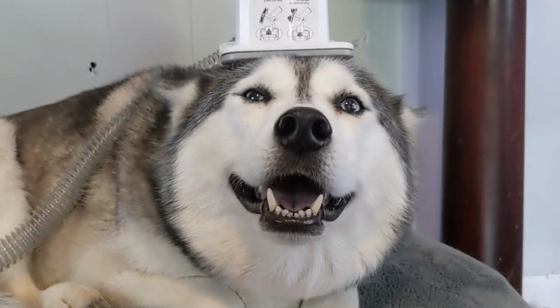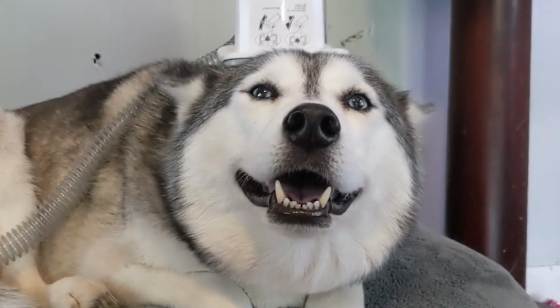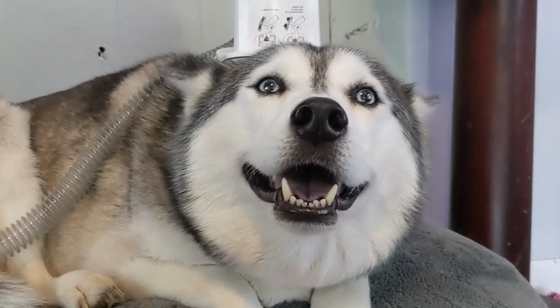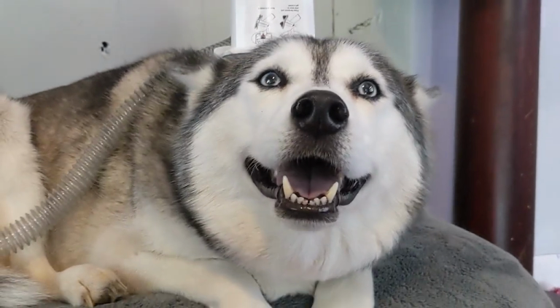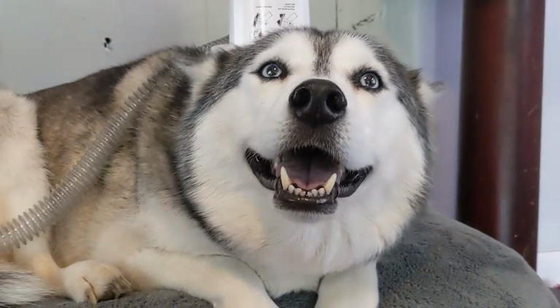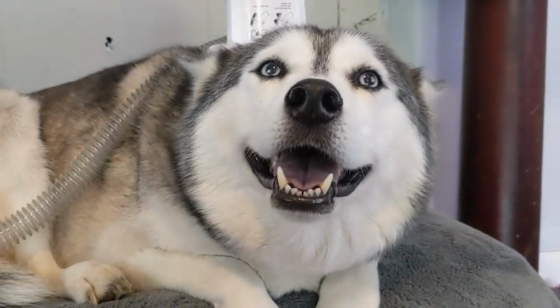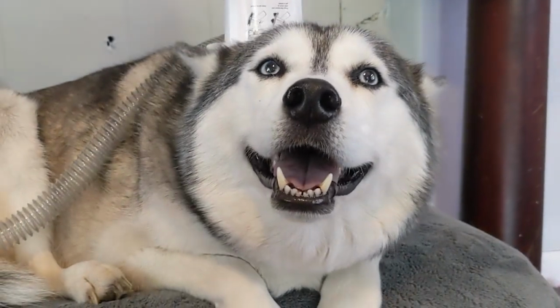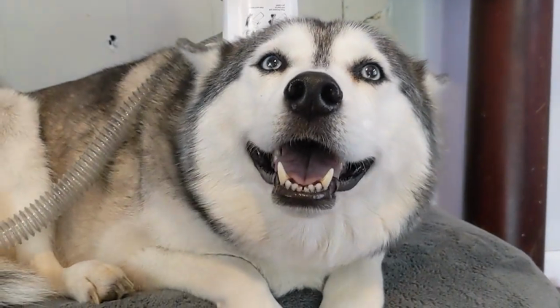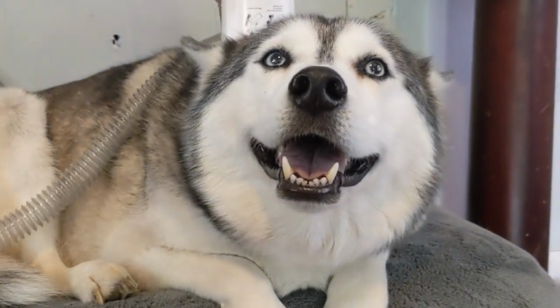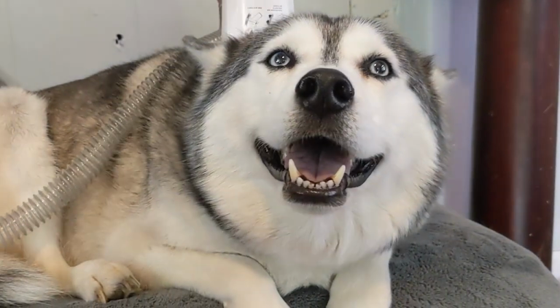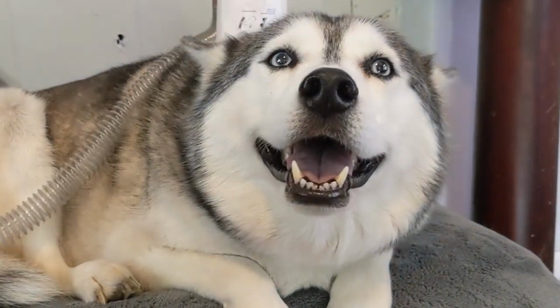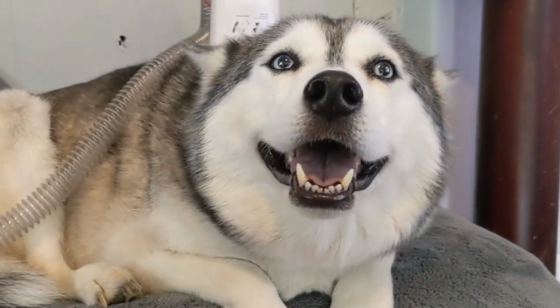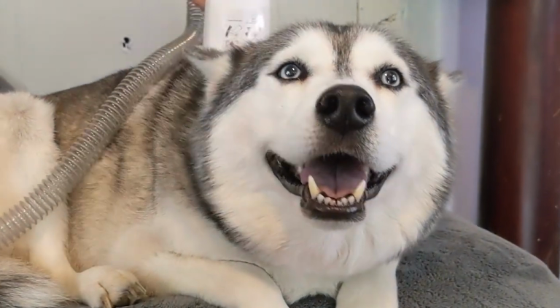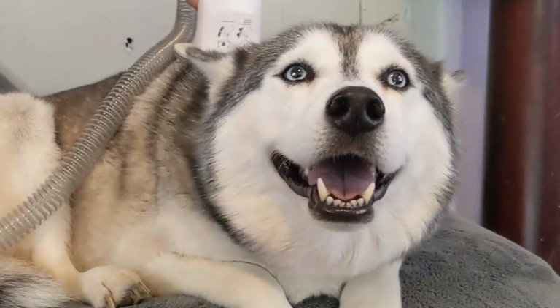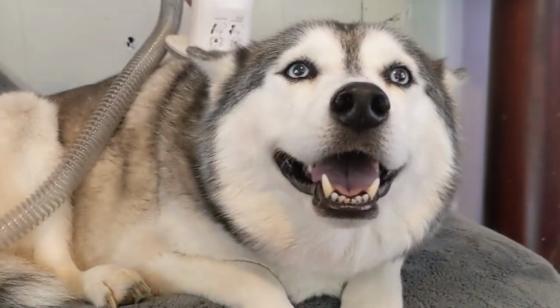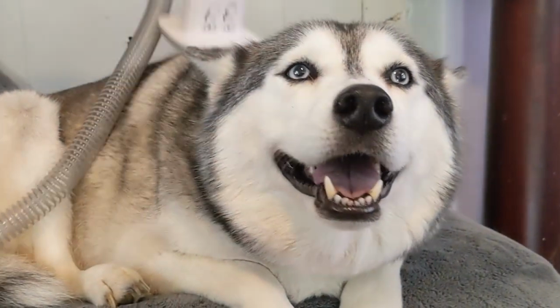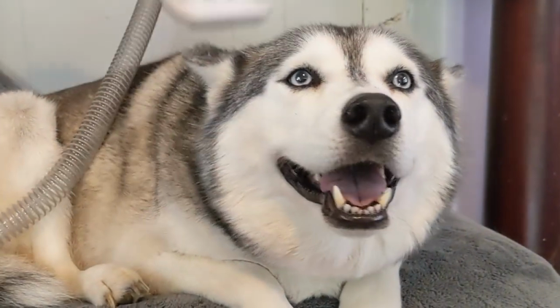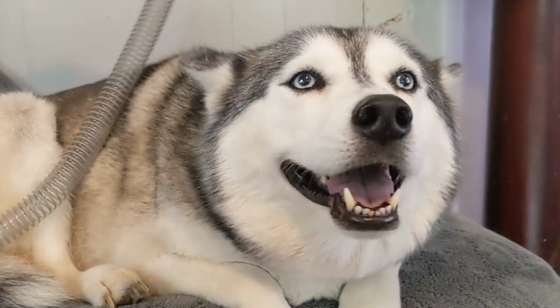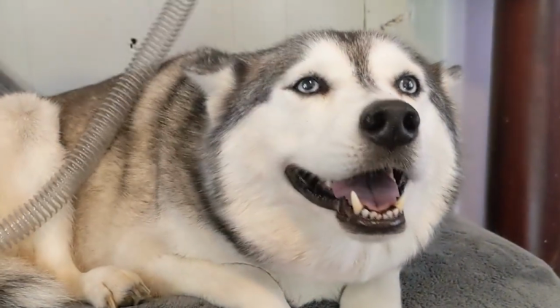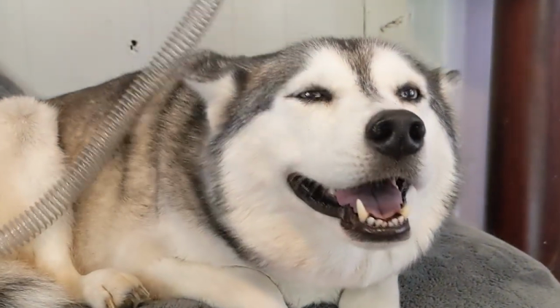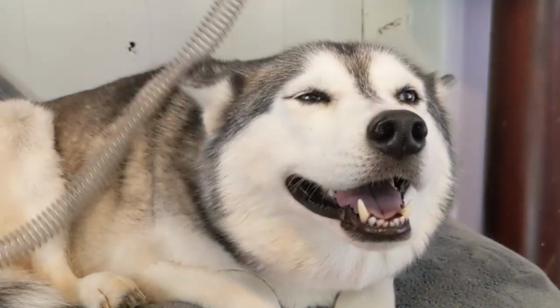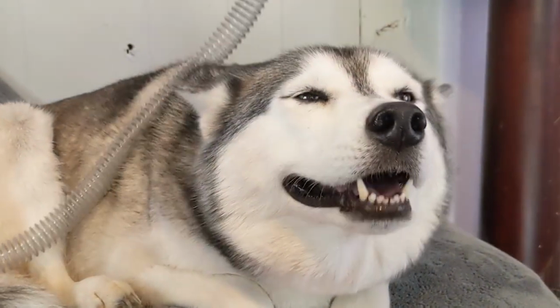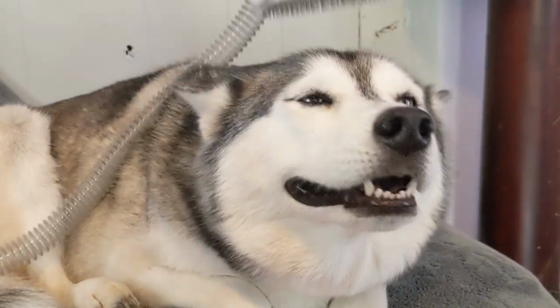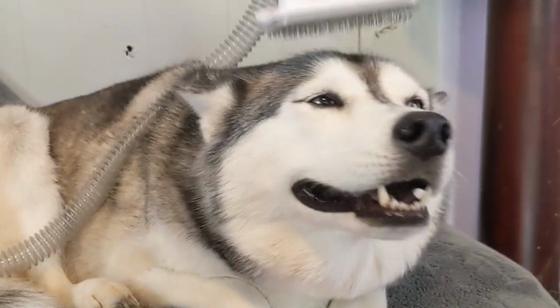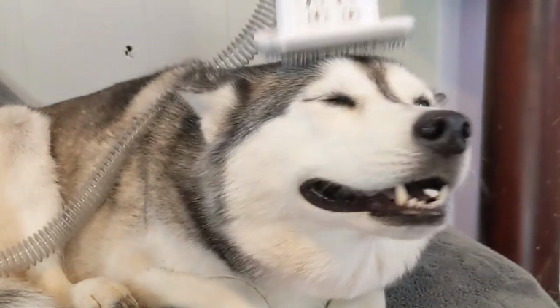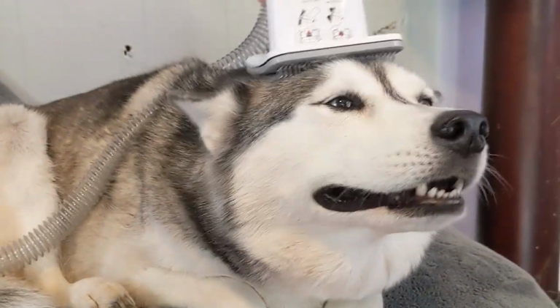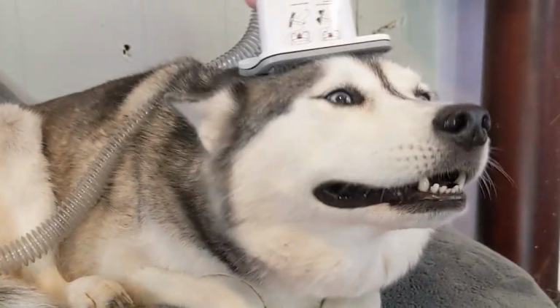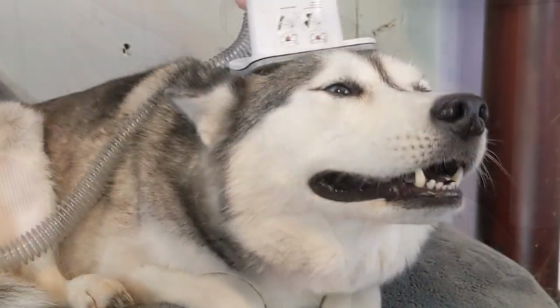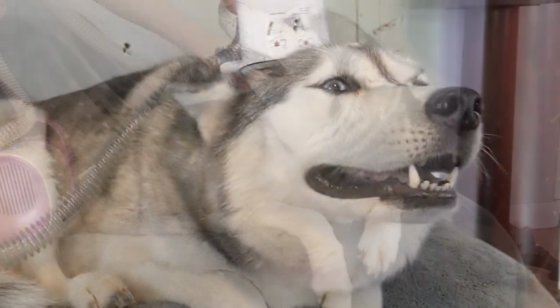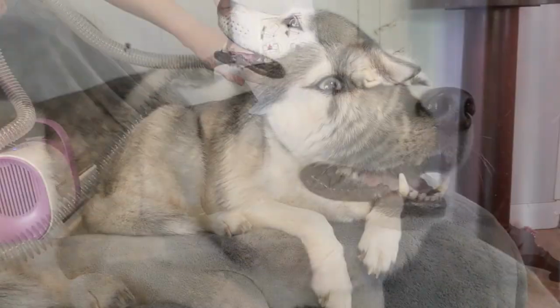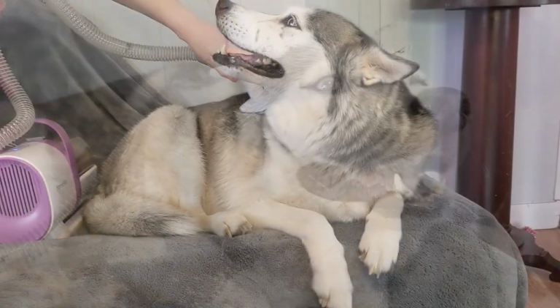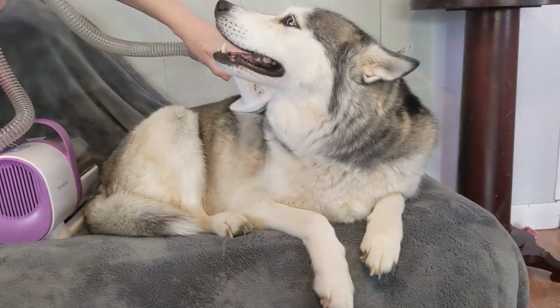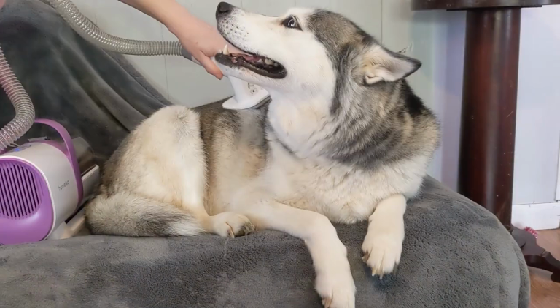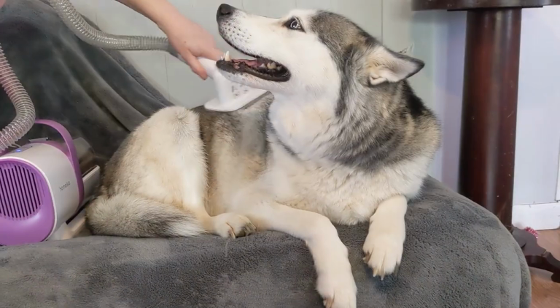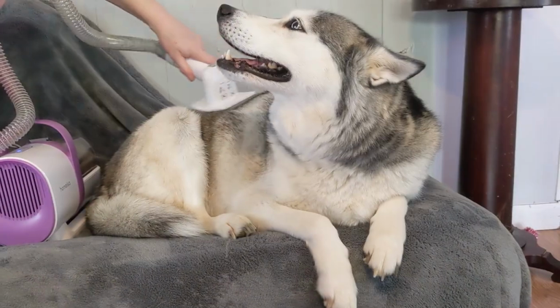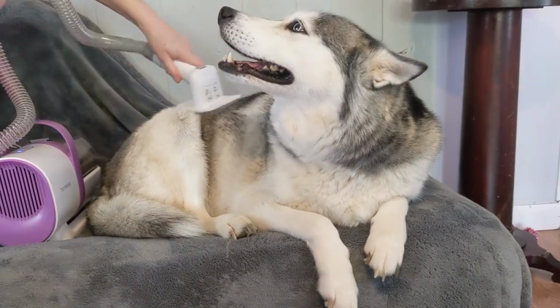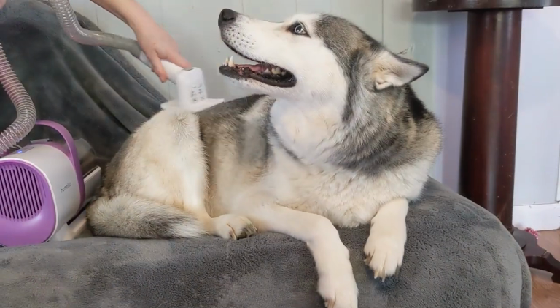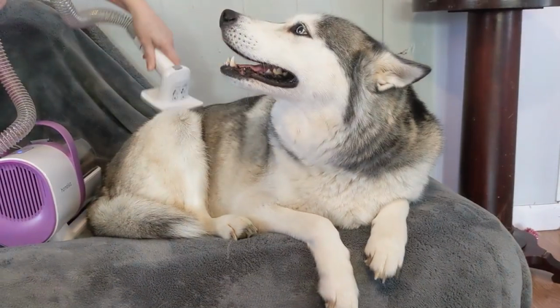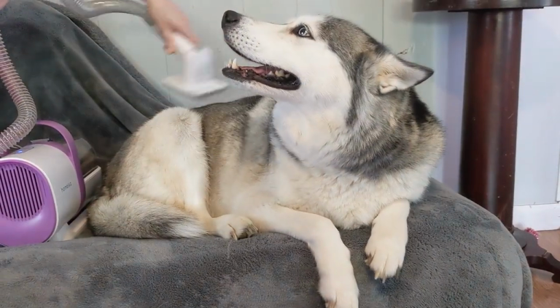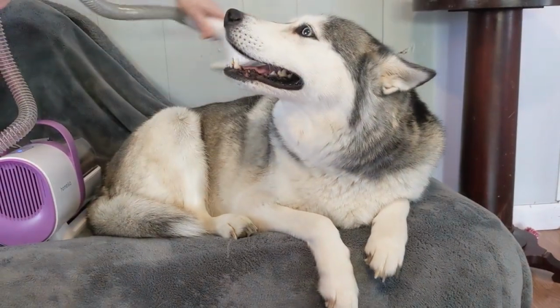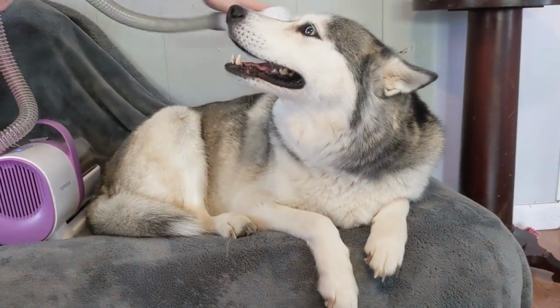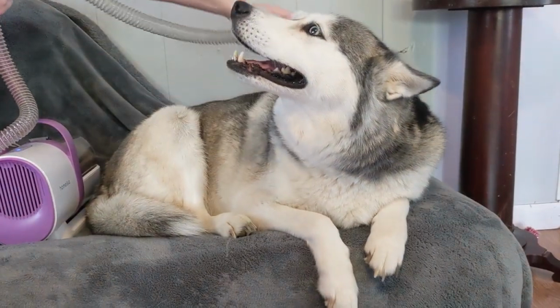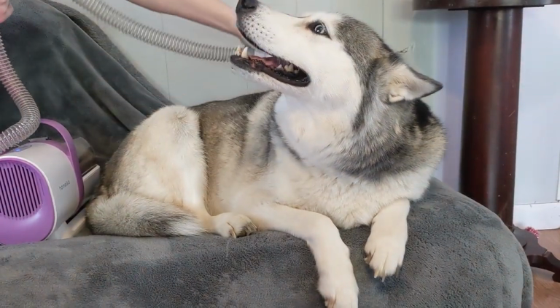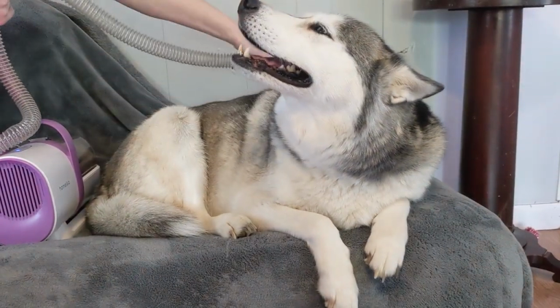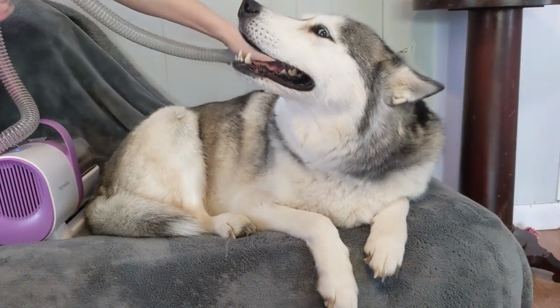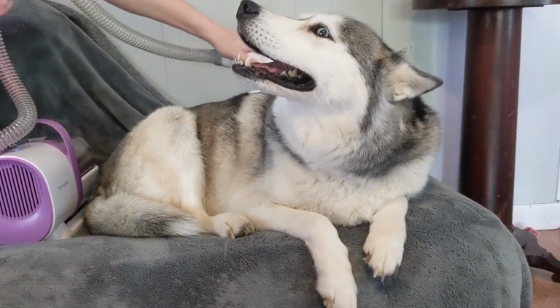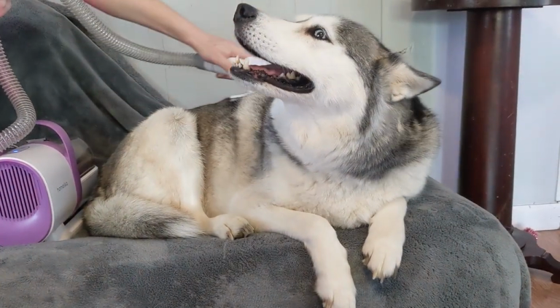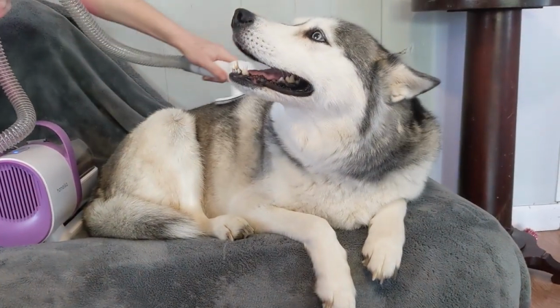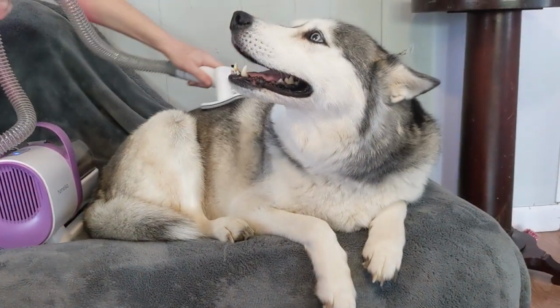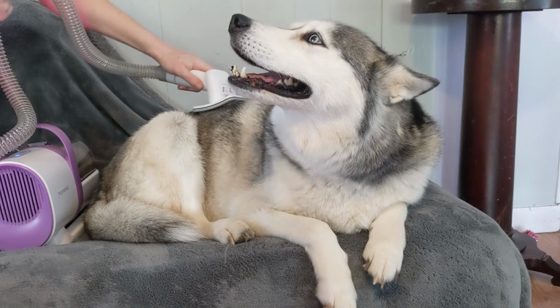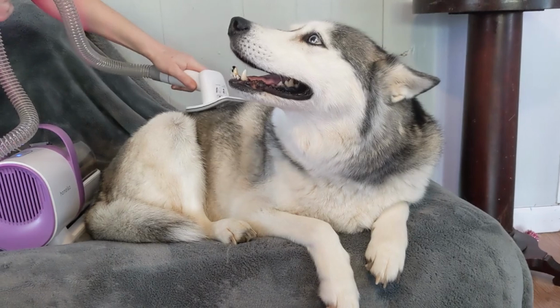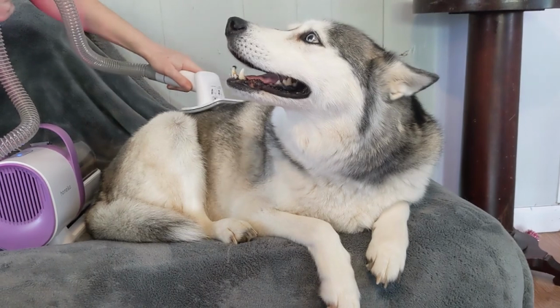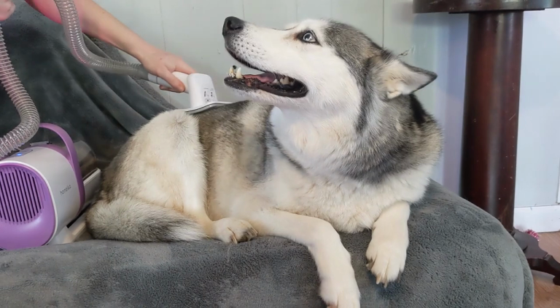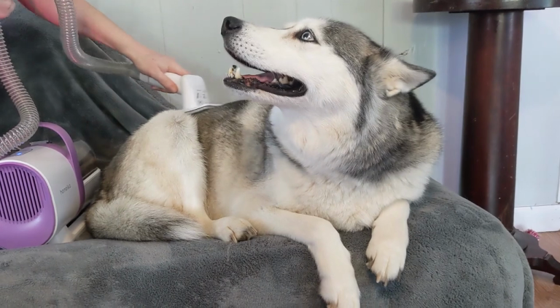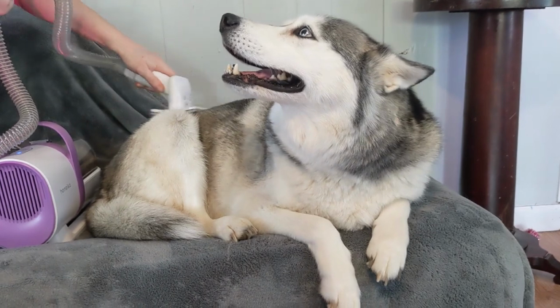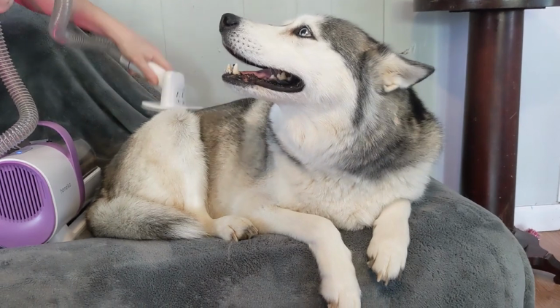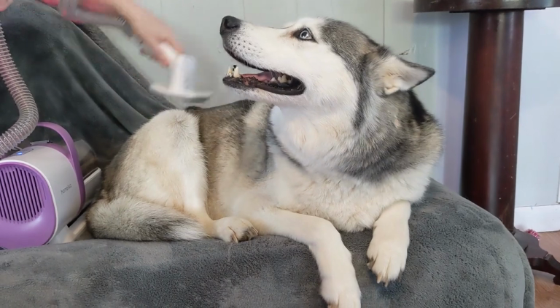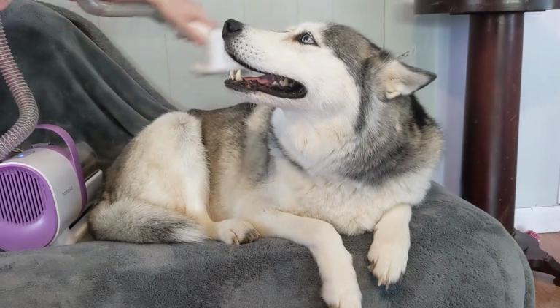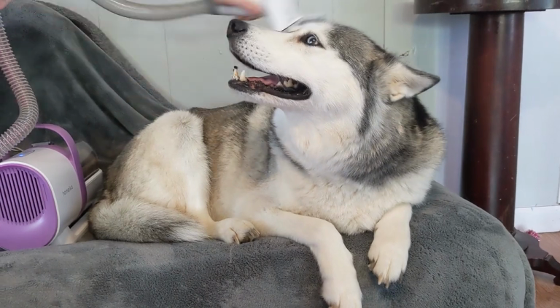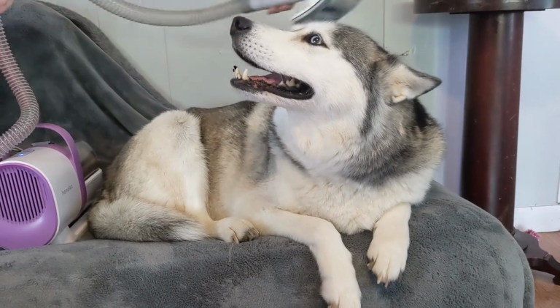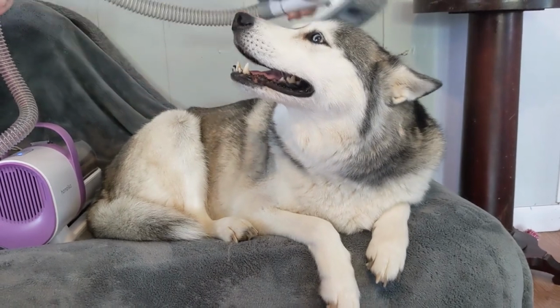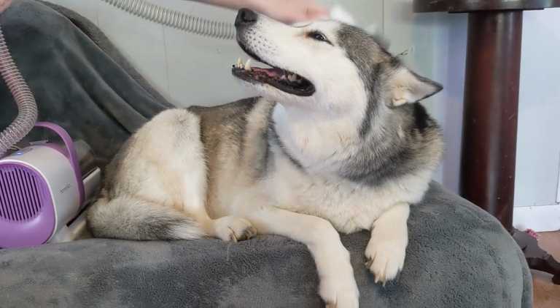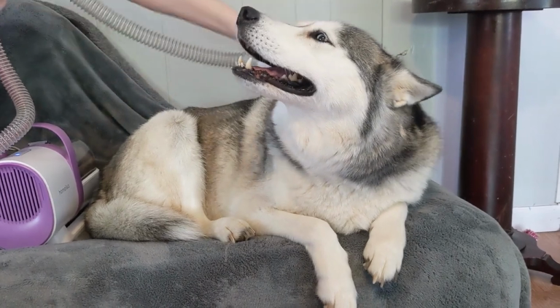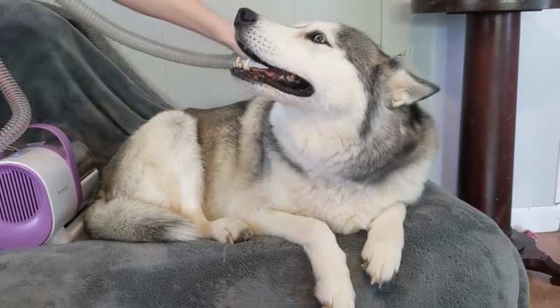Today, we're treating our Huskies to a spa day, right at home, with the help of our cool new pet vacuum from Homica.